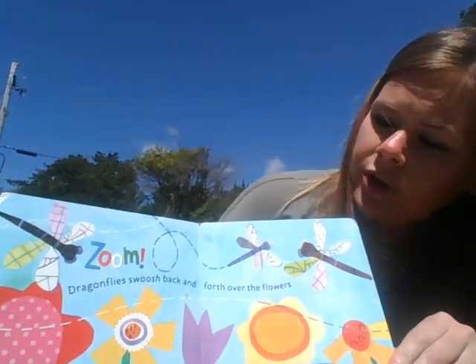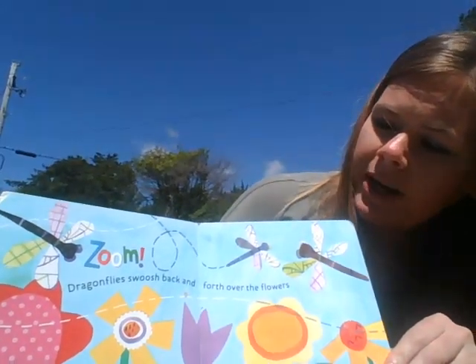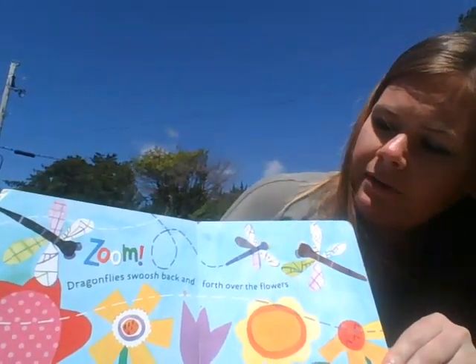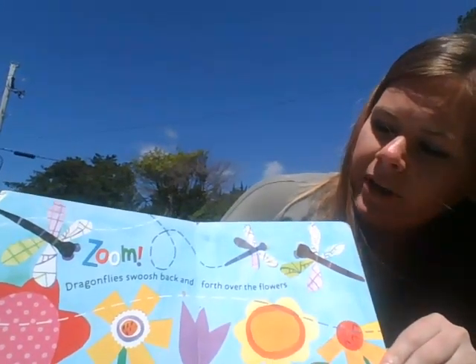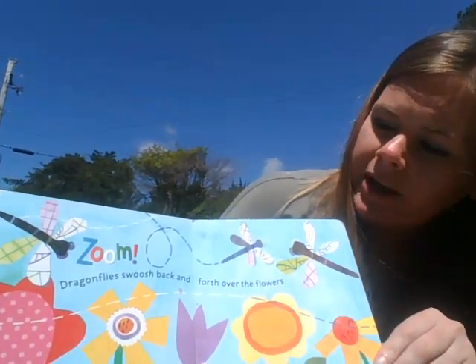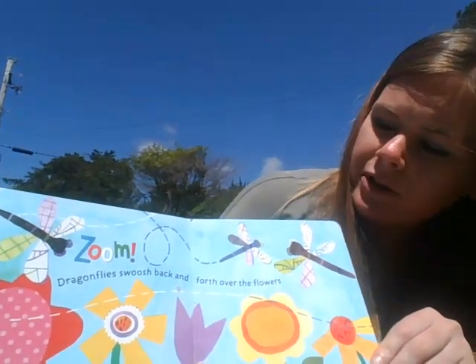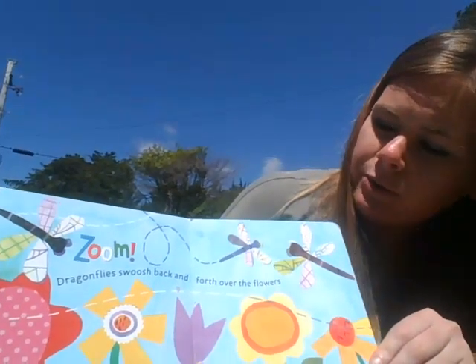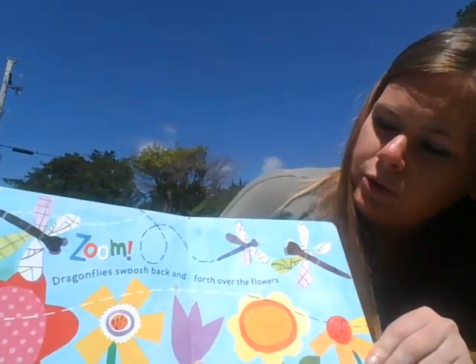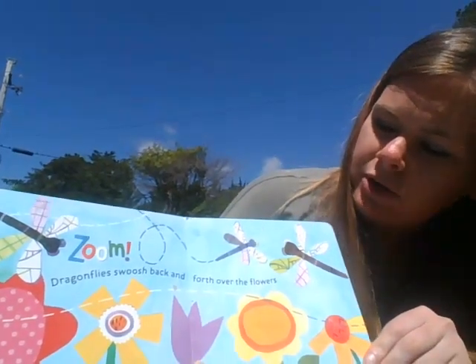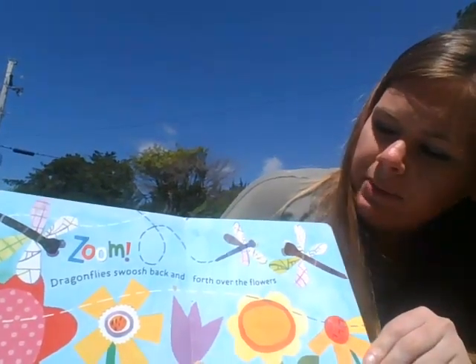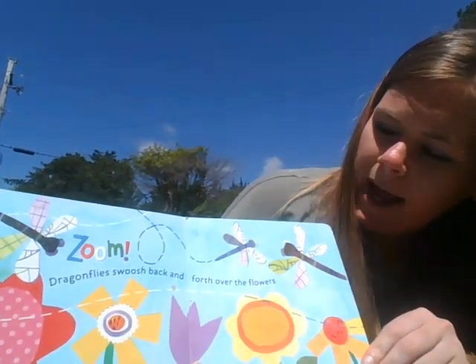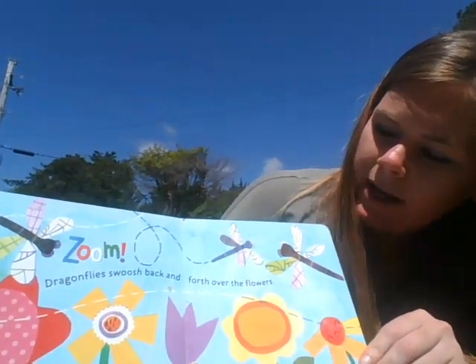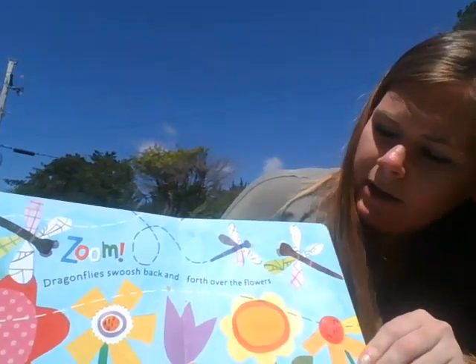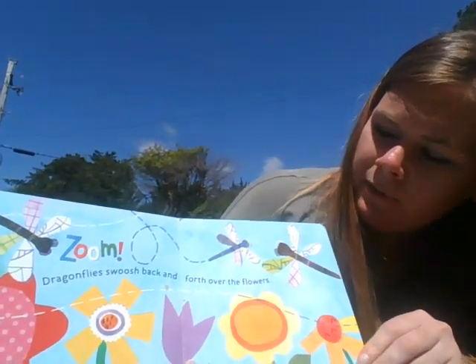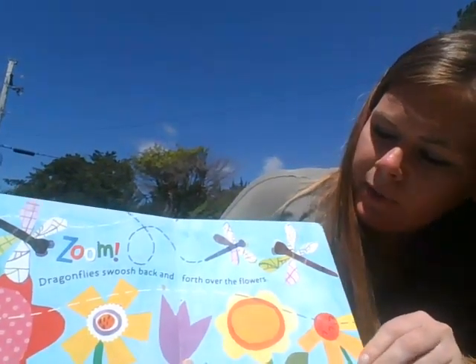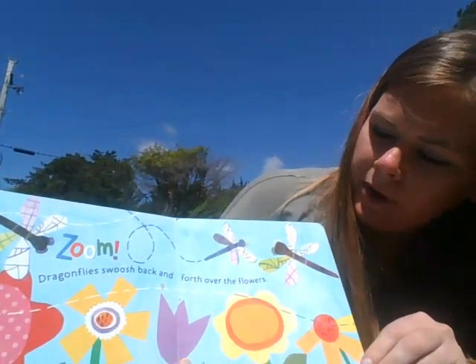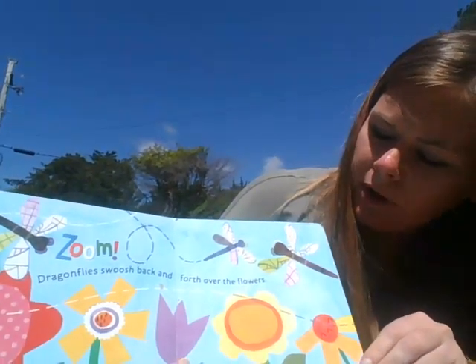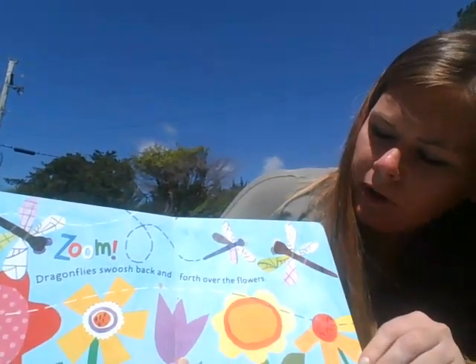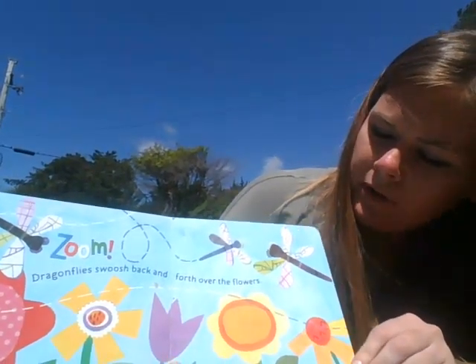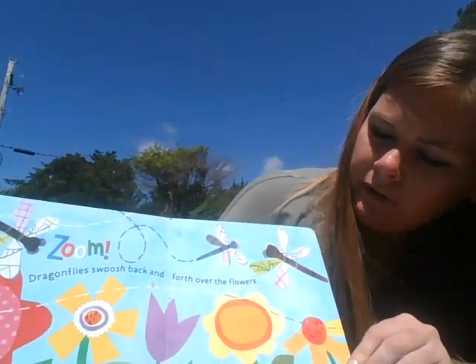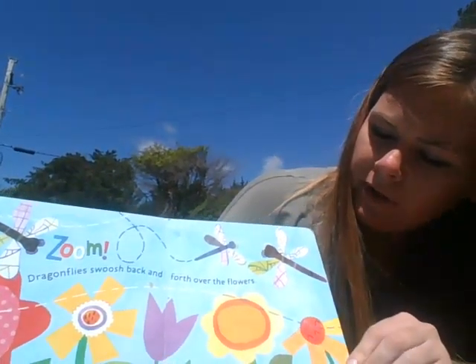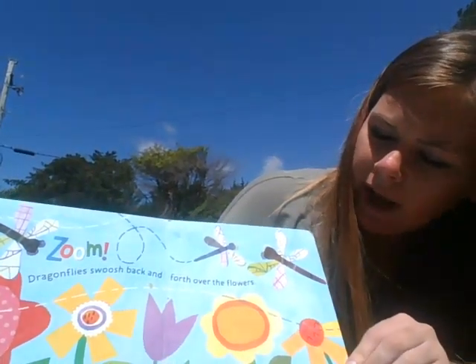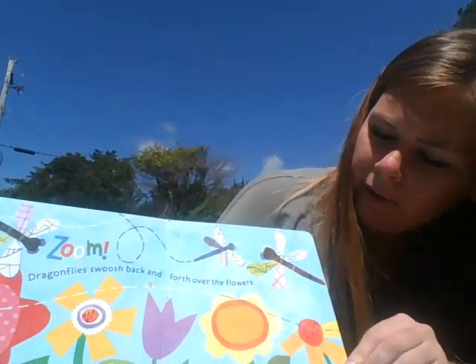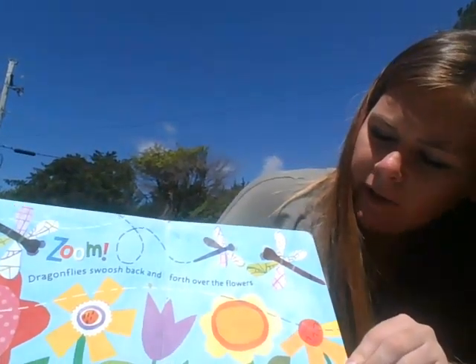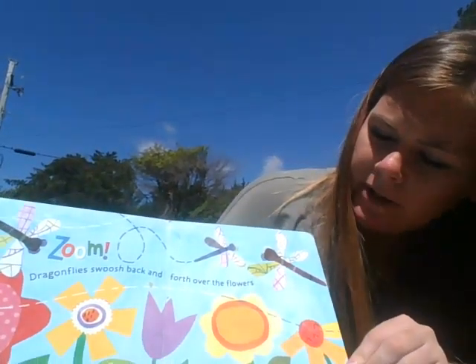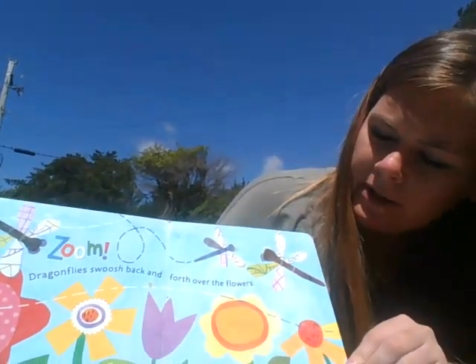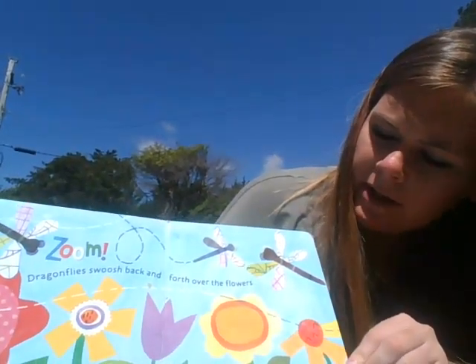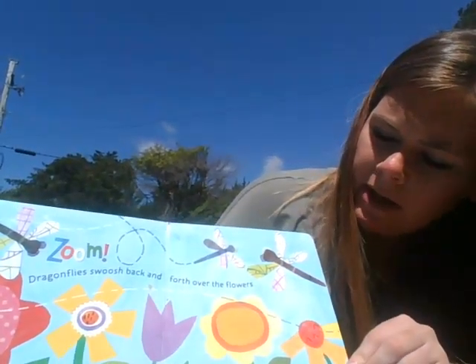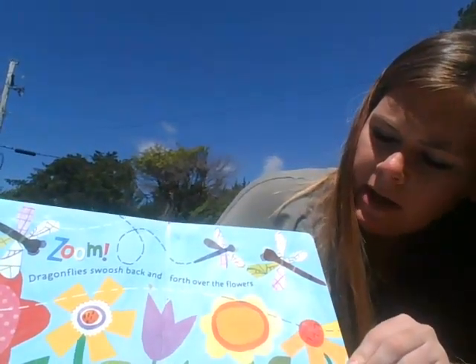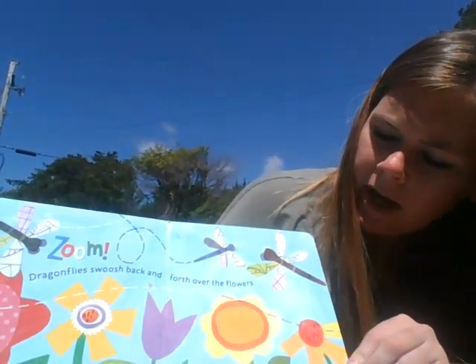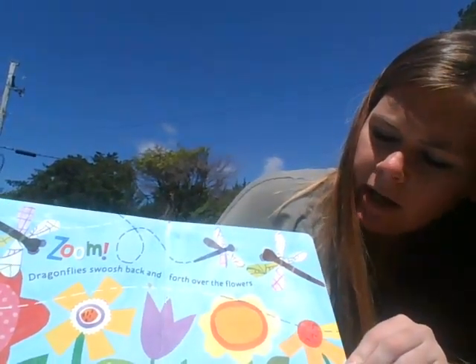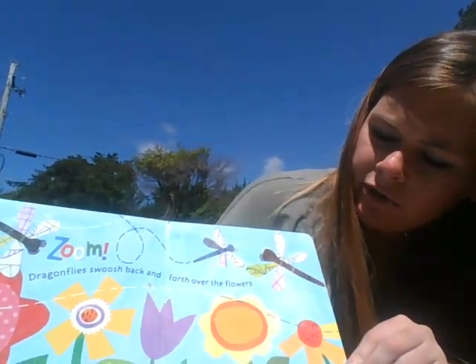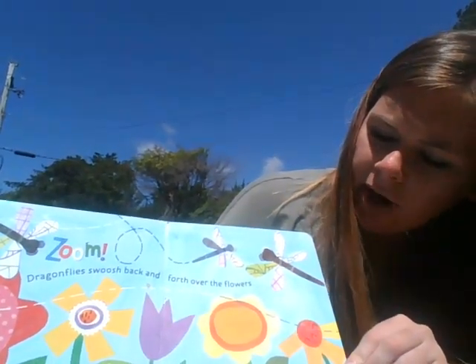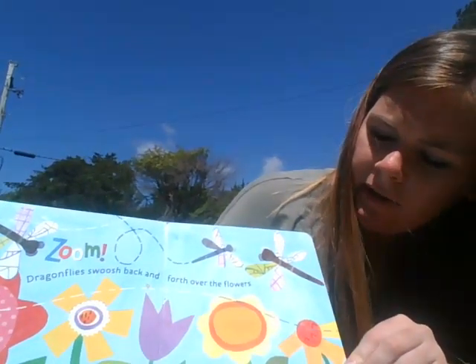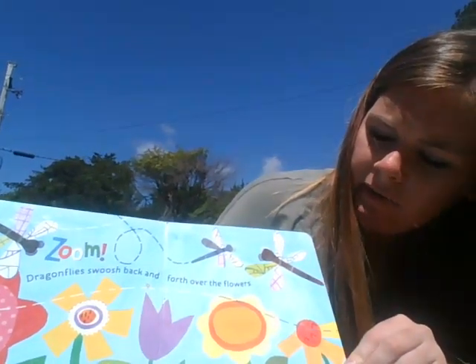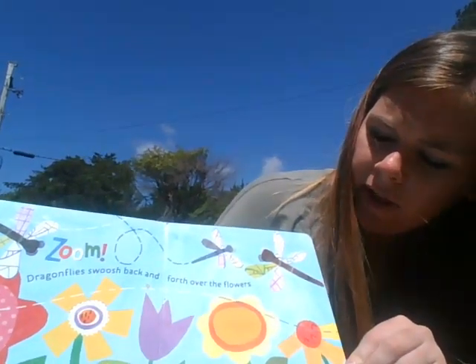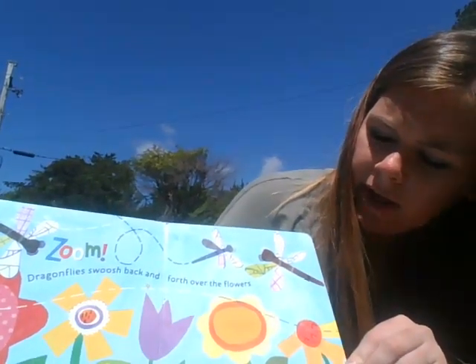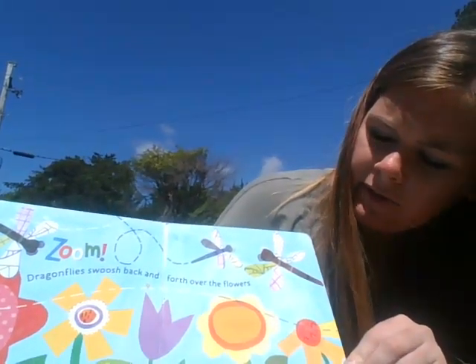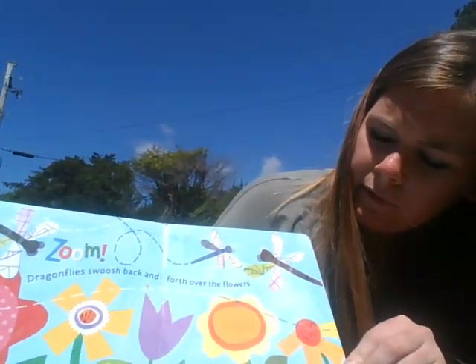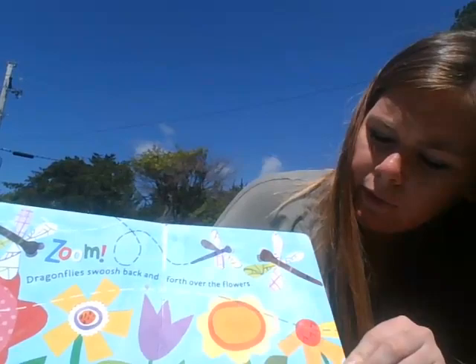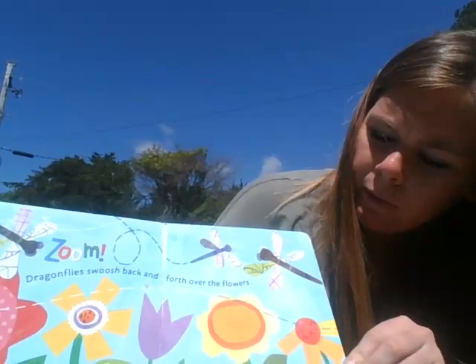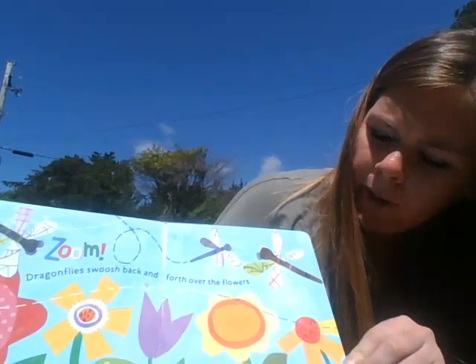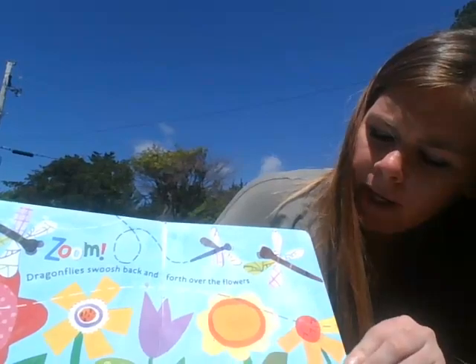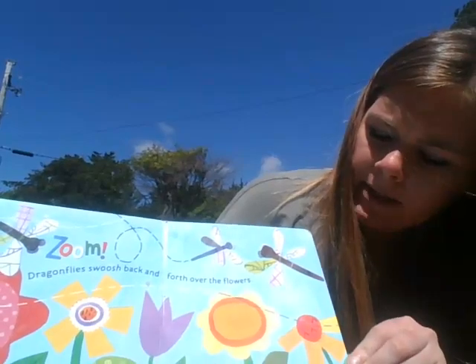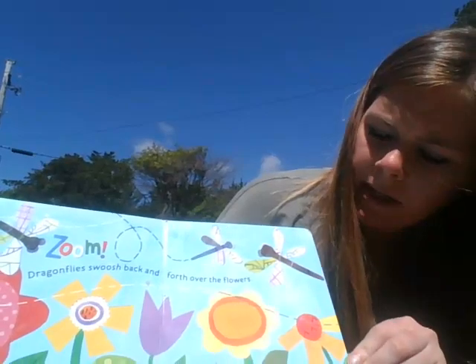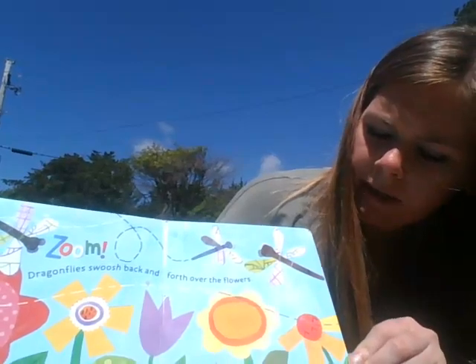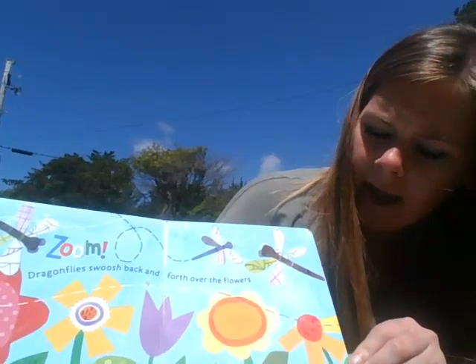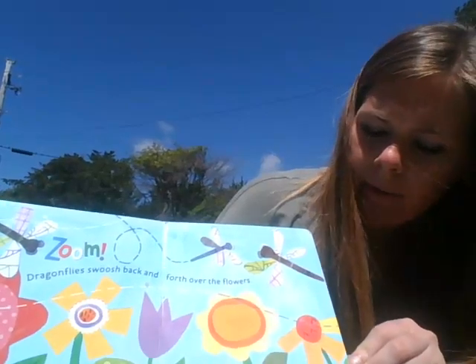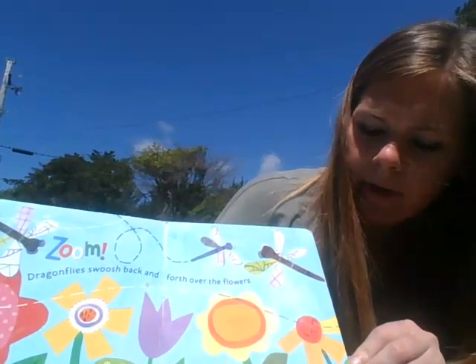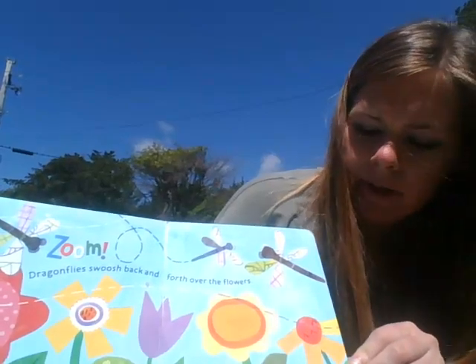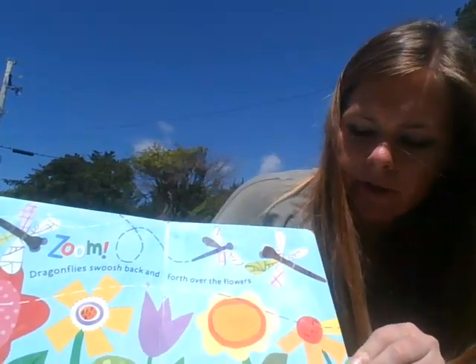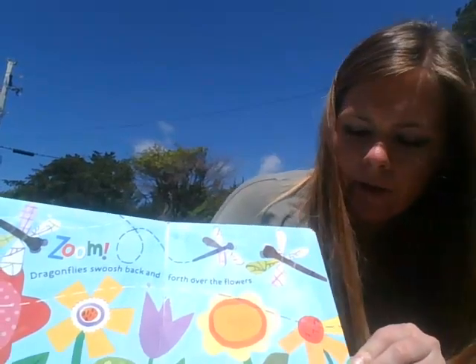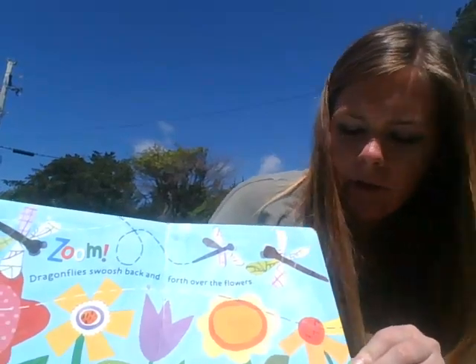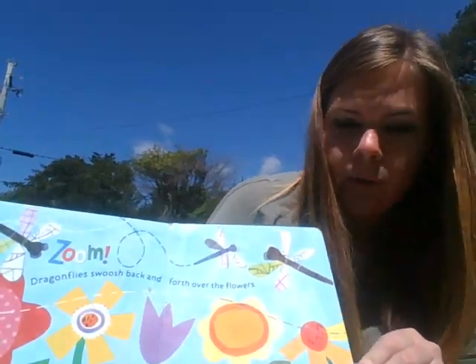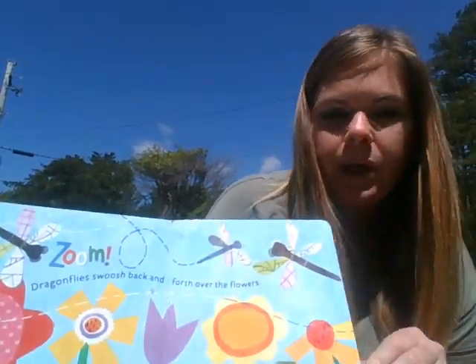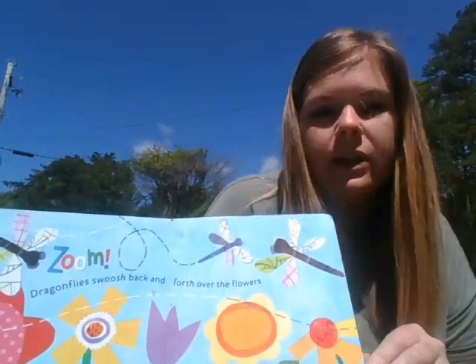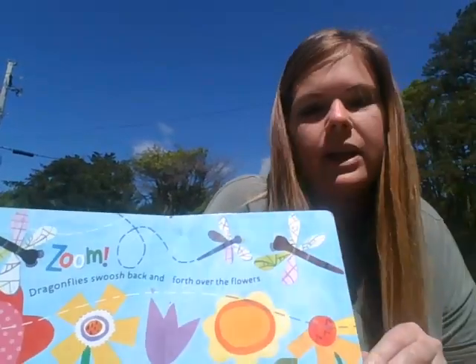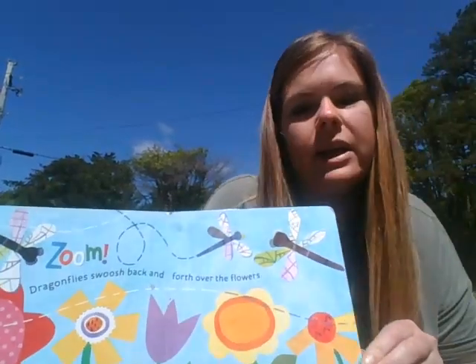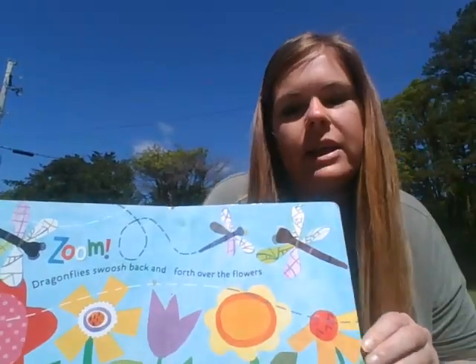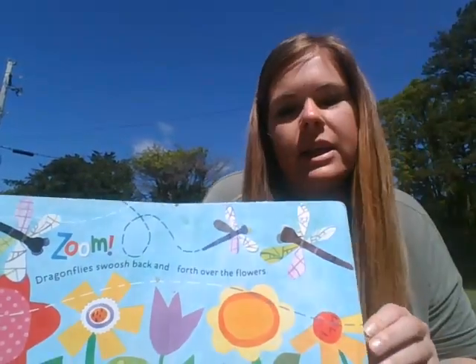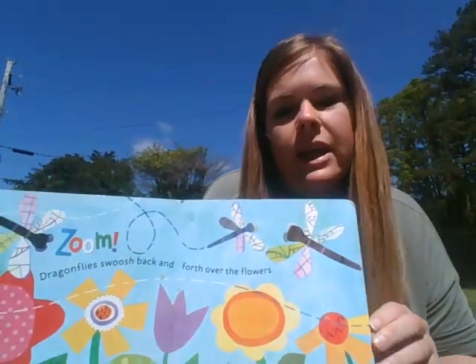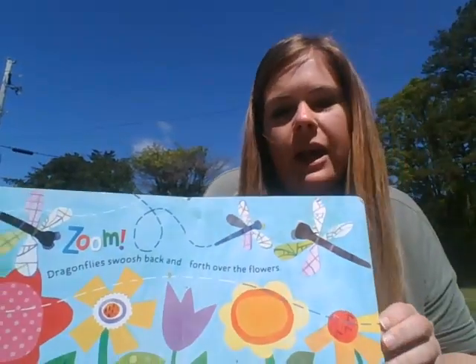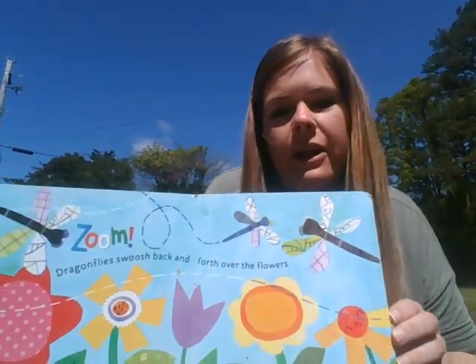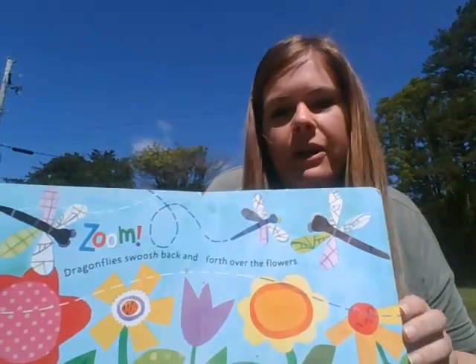Dragonflies swoosh back and forth over the flowers. A dragonfly's four wings allow it to turn quickly in the air.